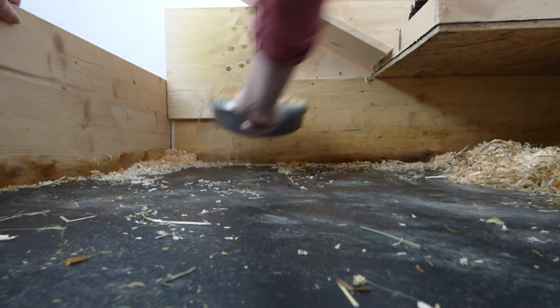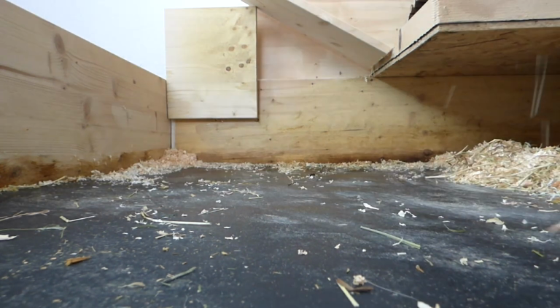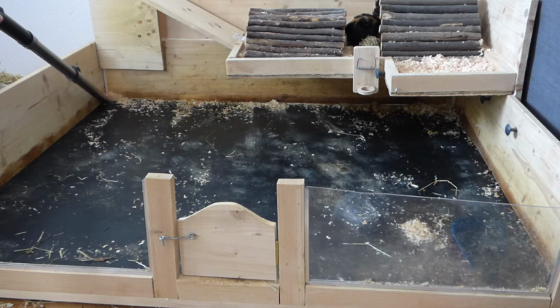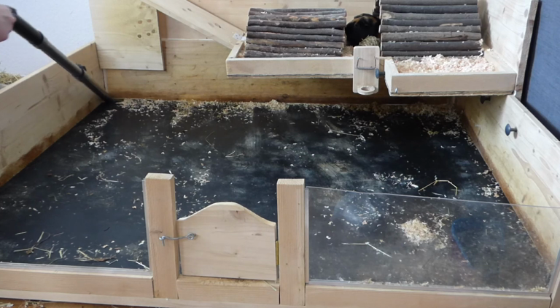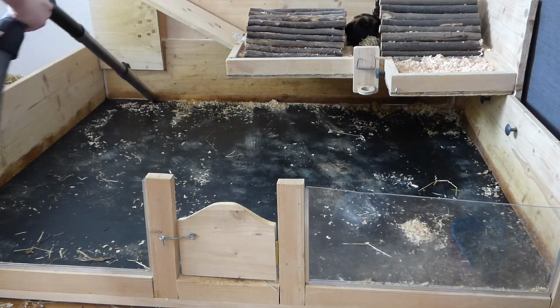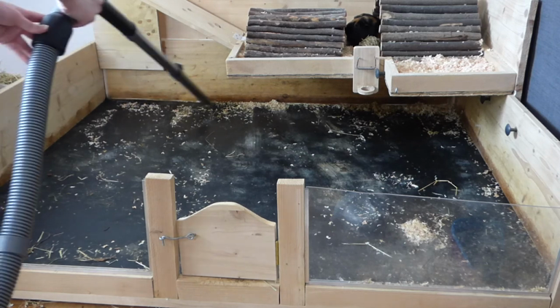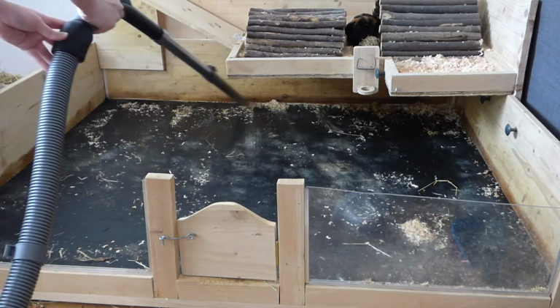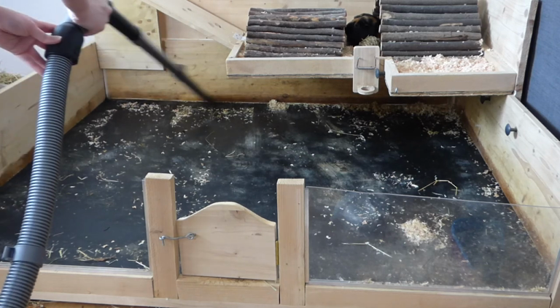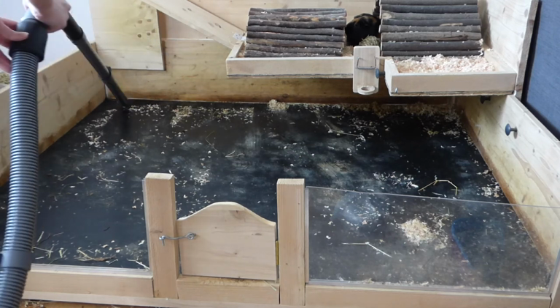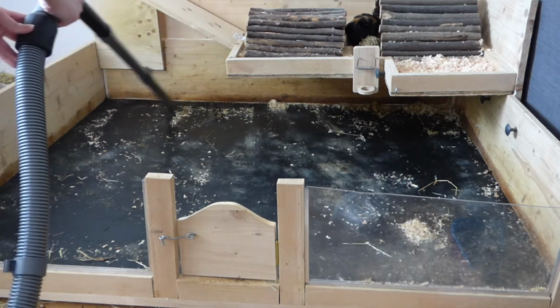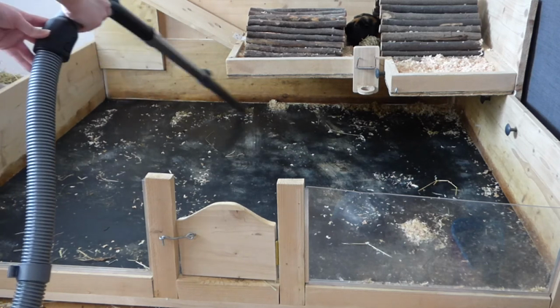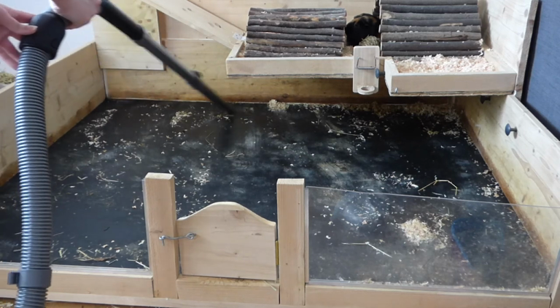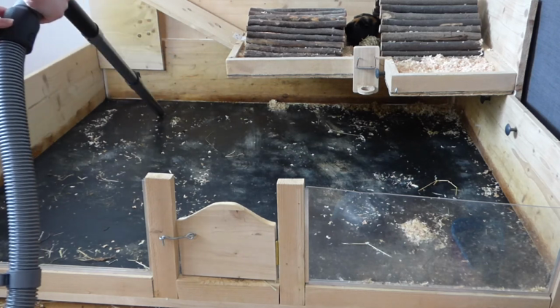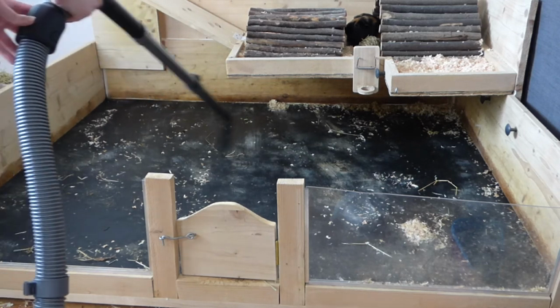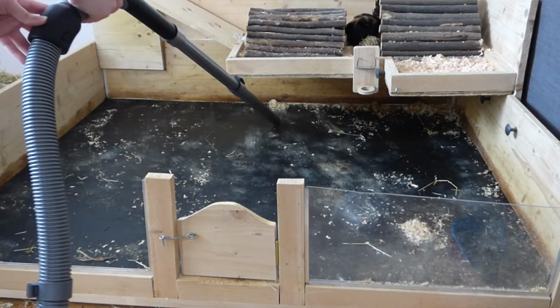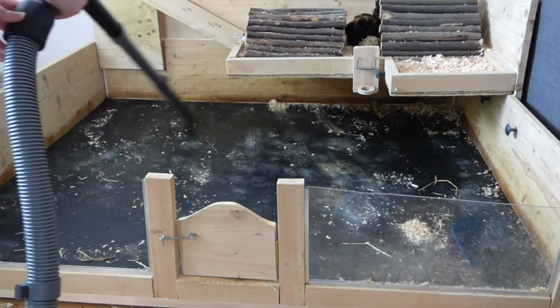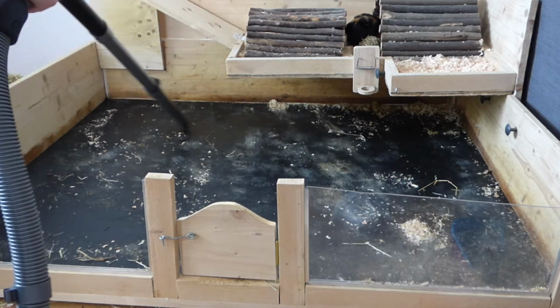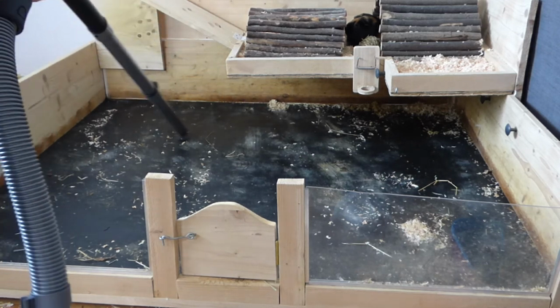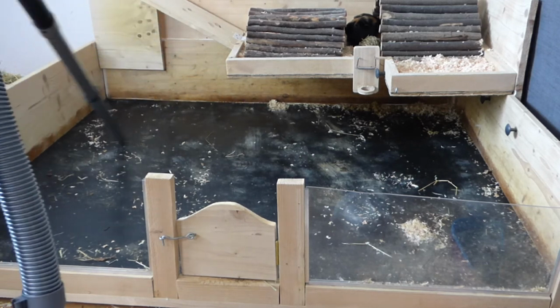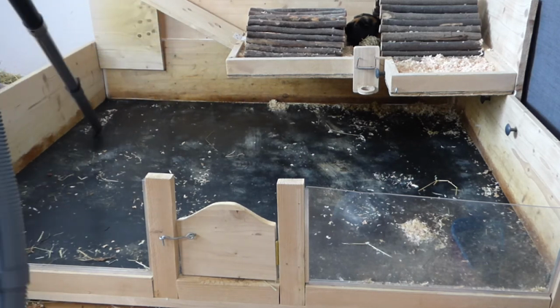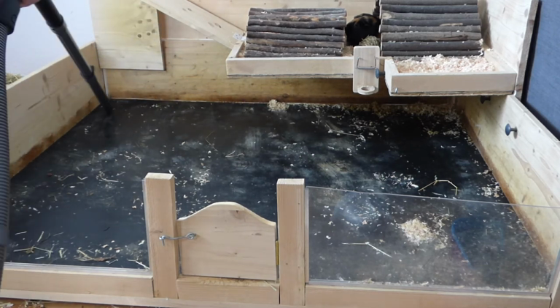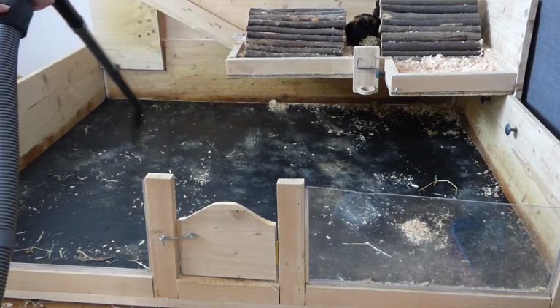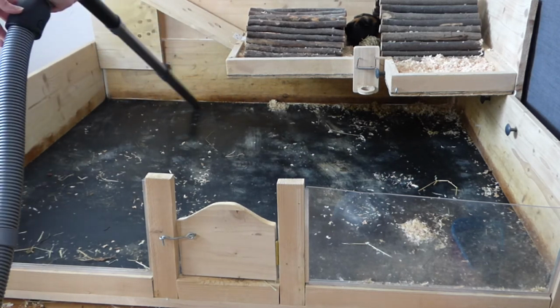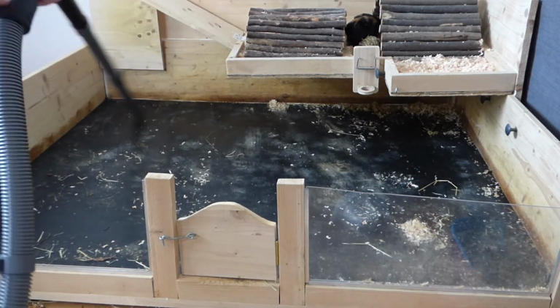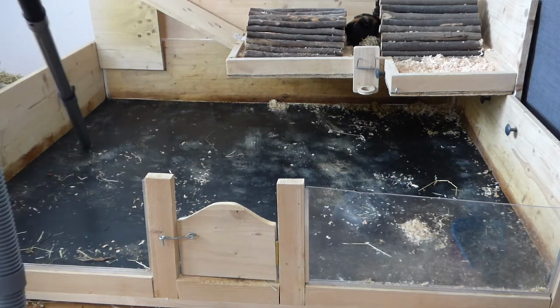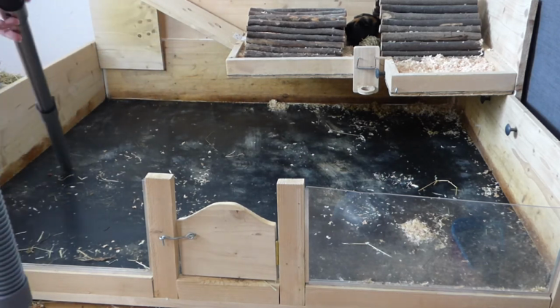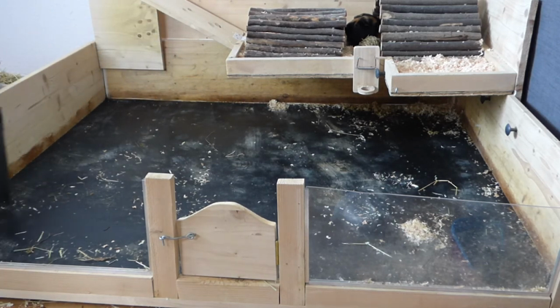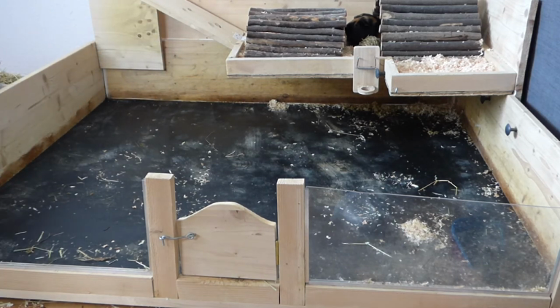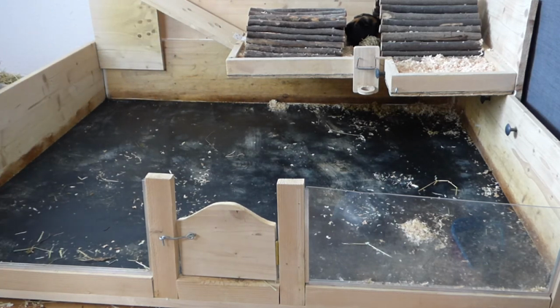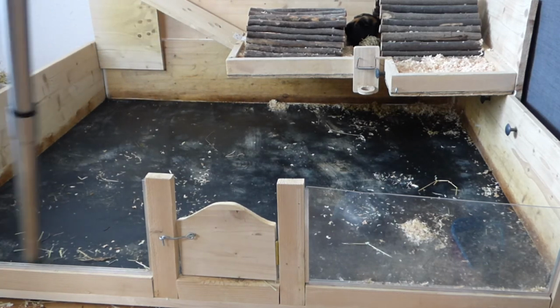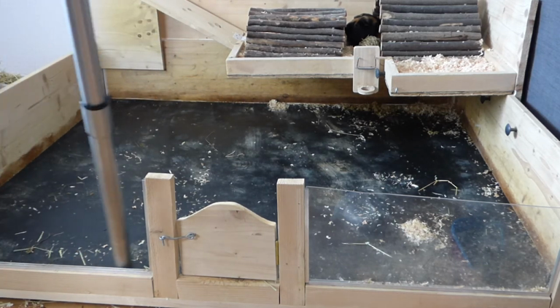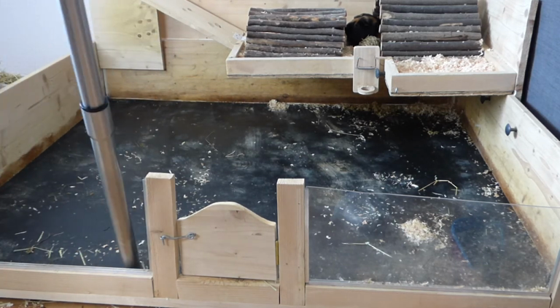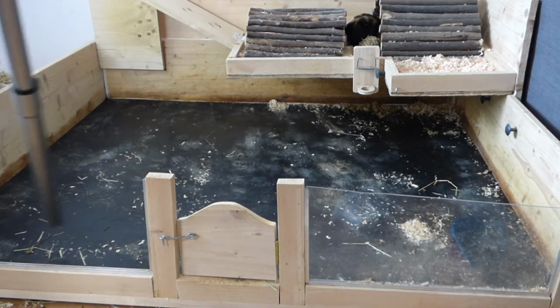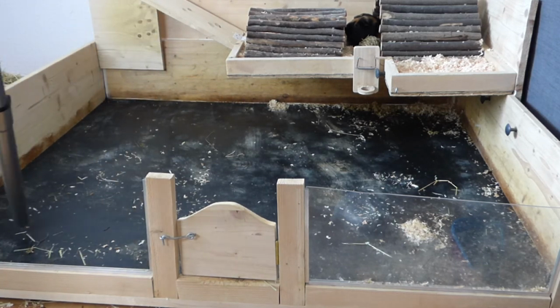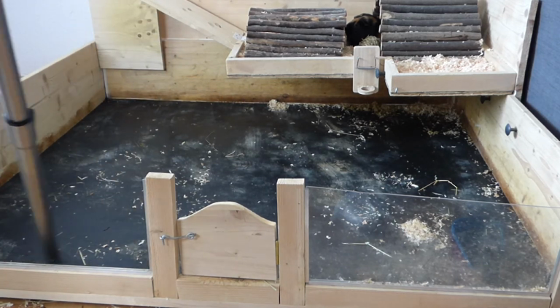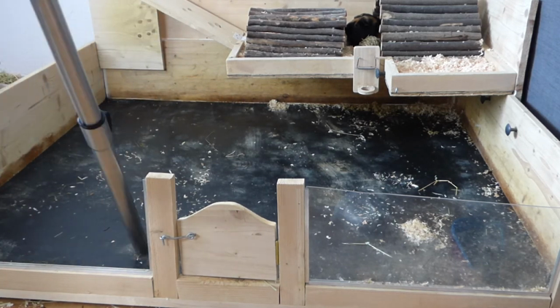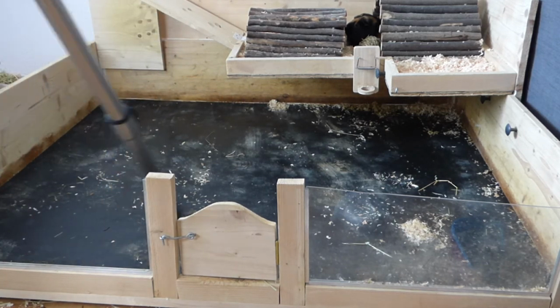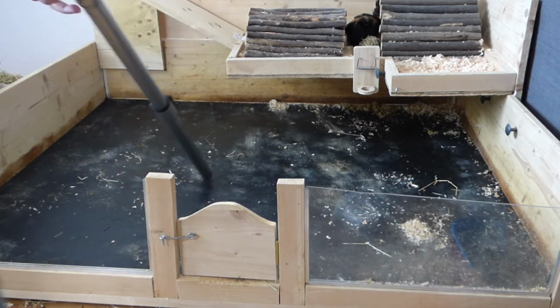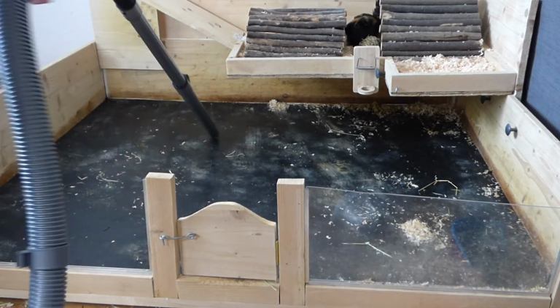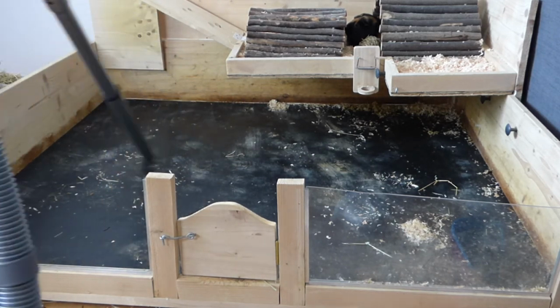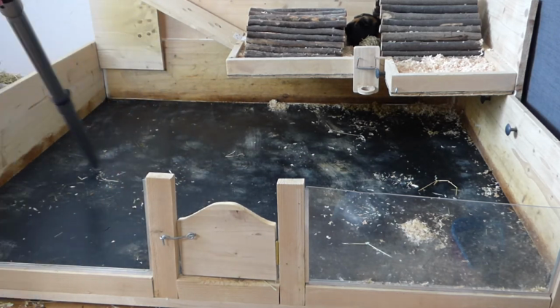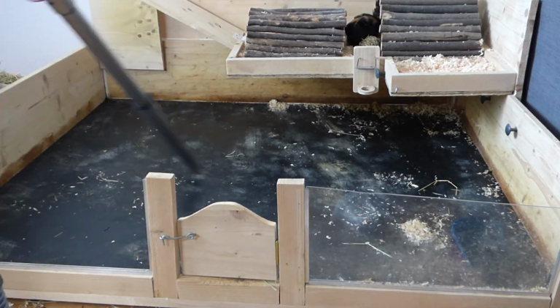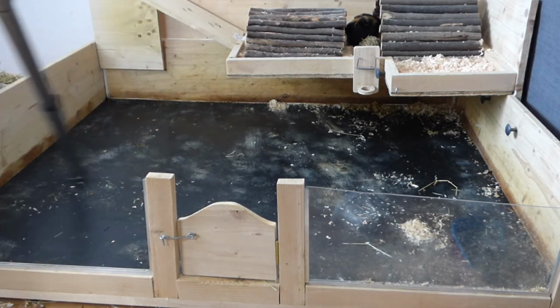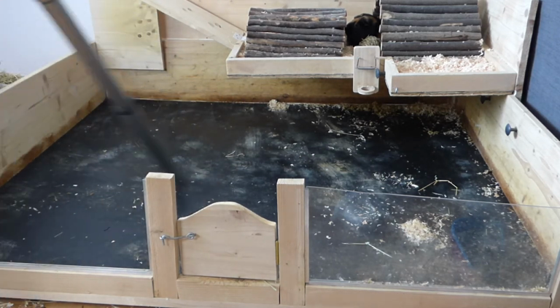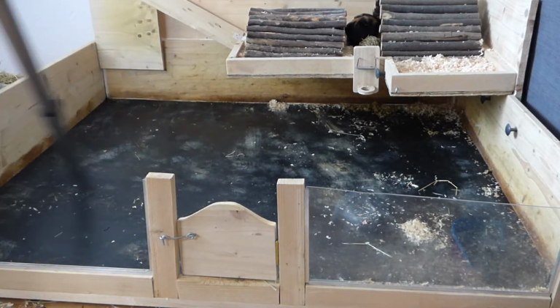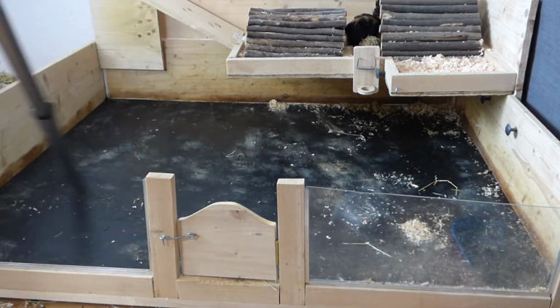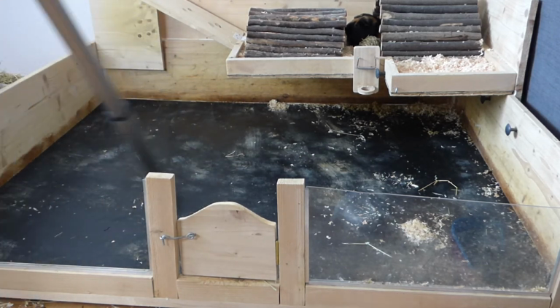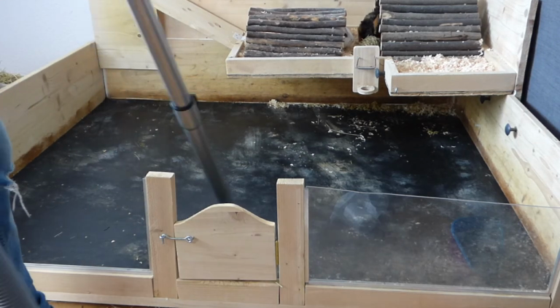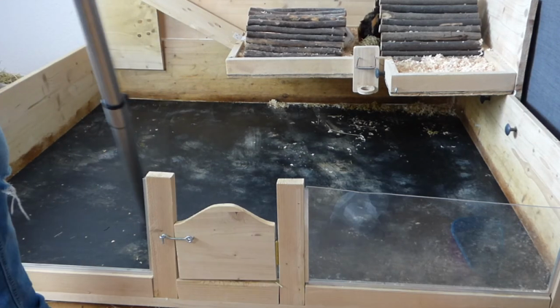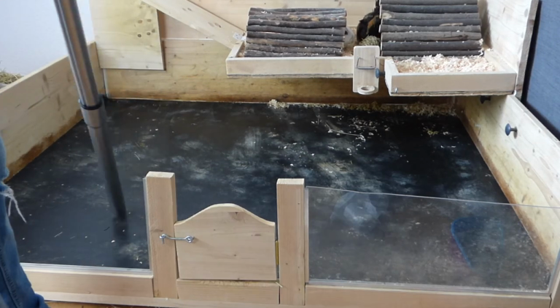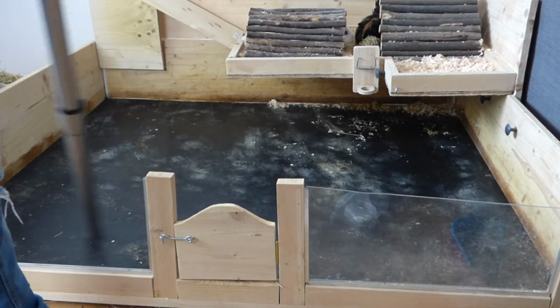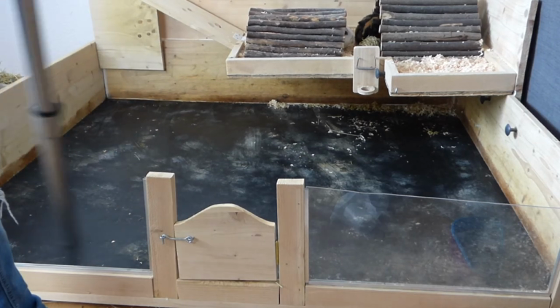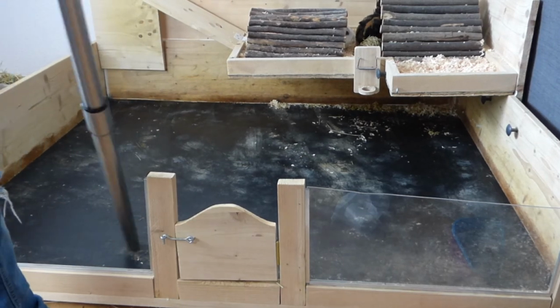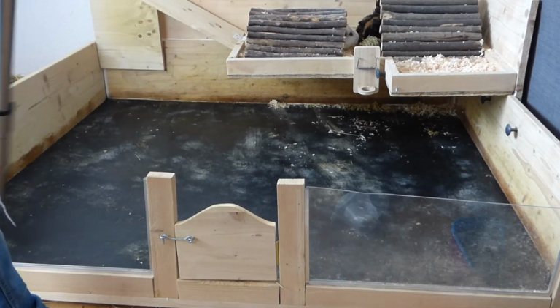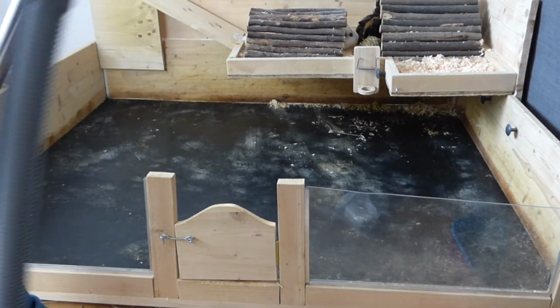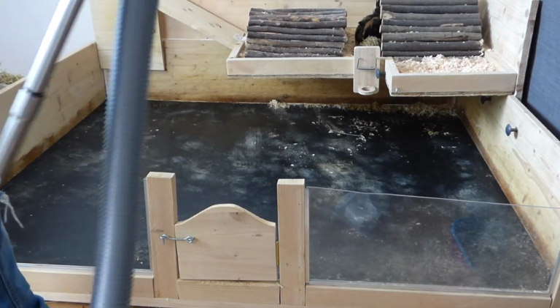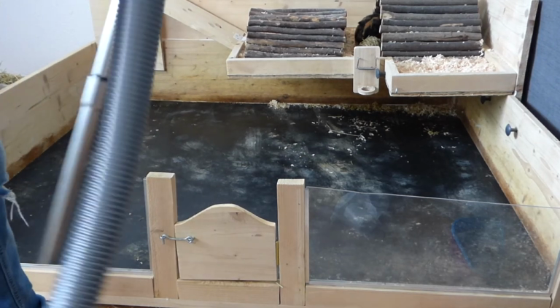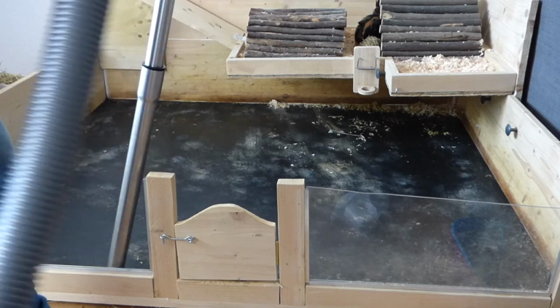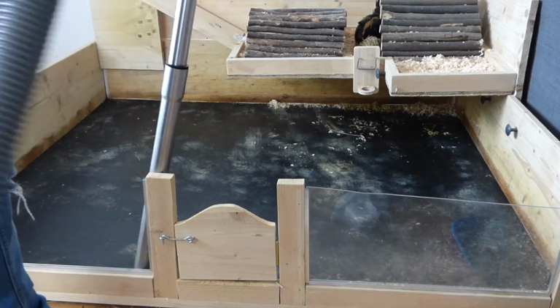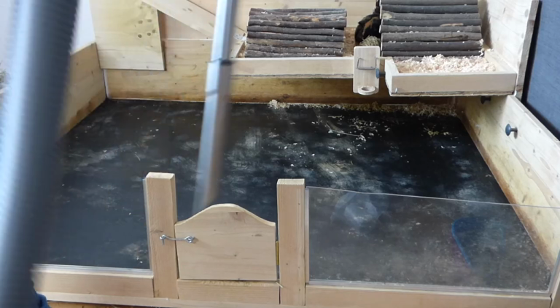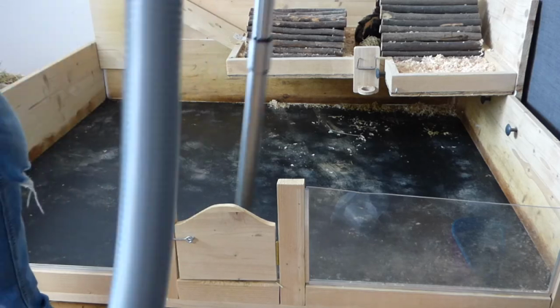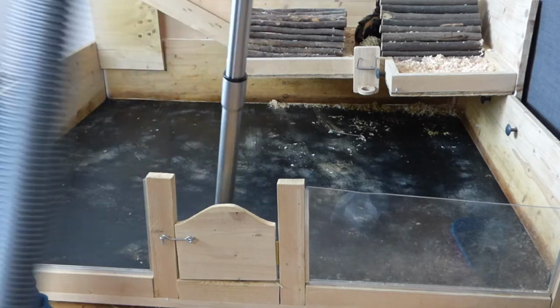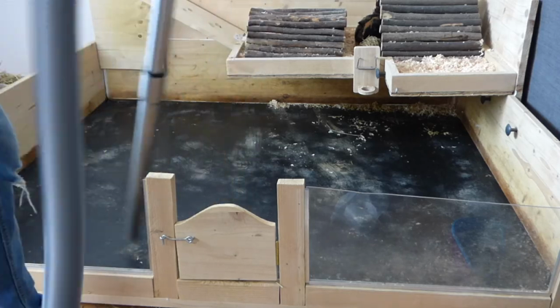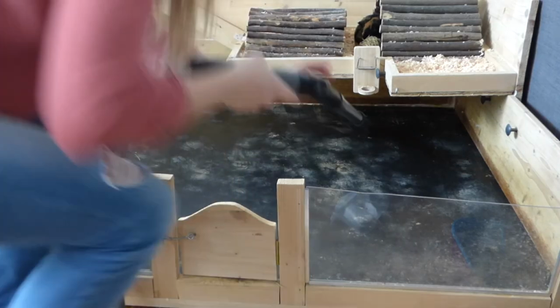Once most of the bedding is out of the cage, I take a vacuum cleaner and vacuum the complete cage so that there's absolutely no more bedding left in the cage.